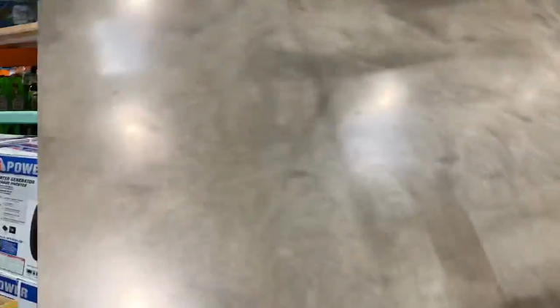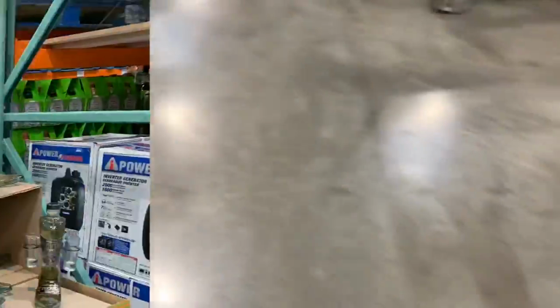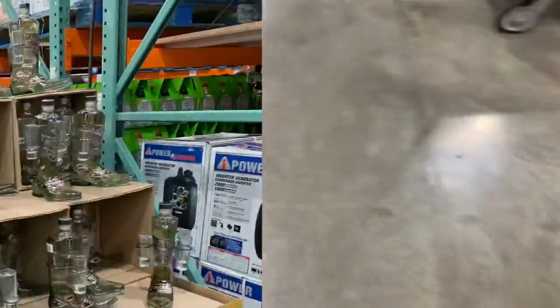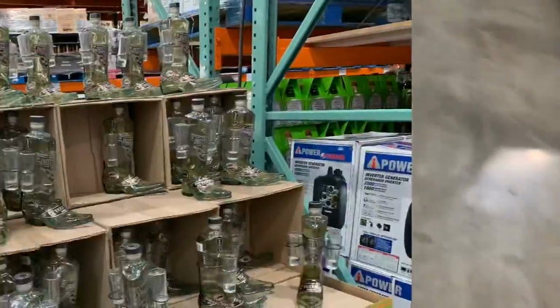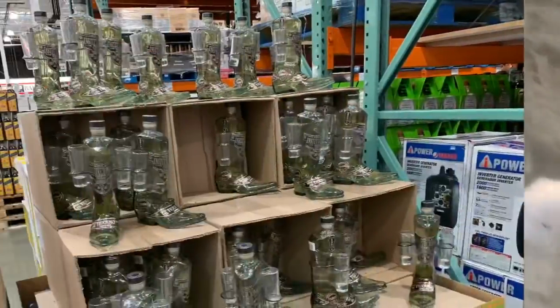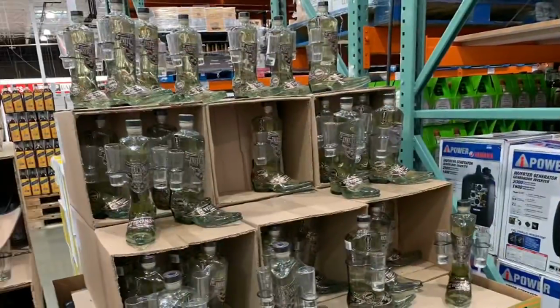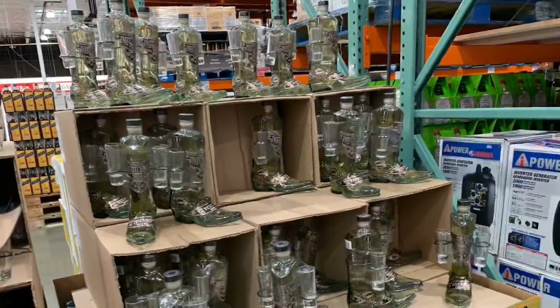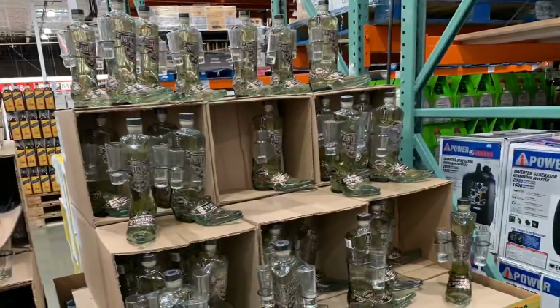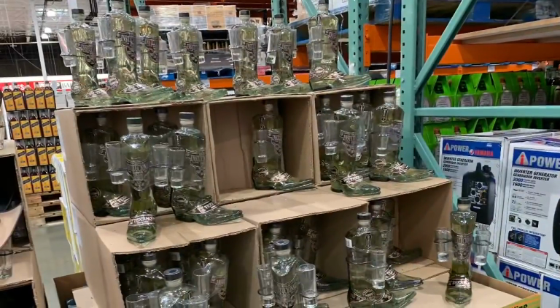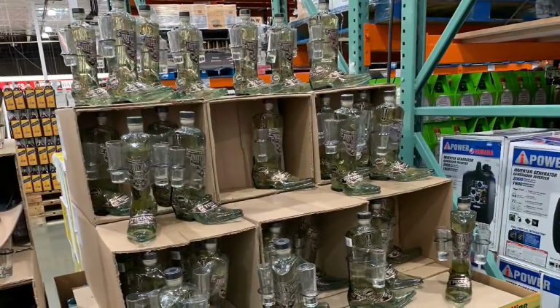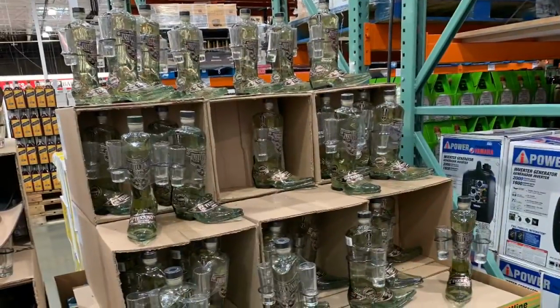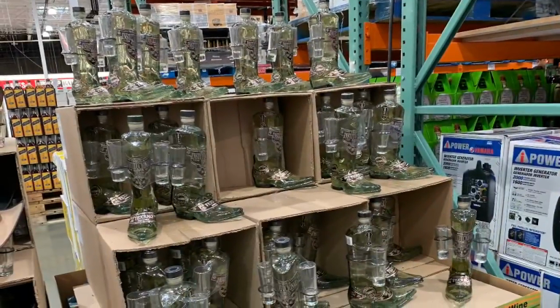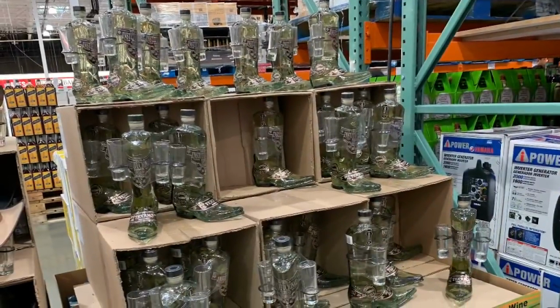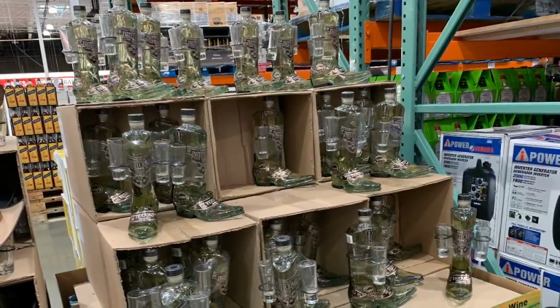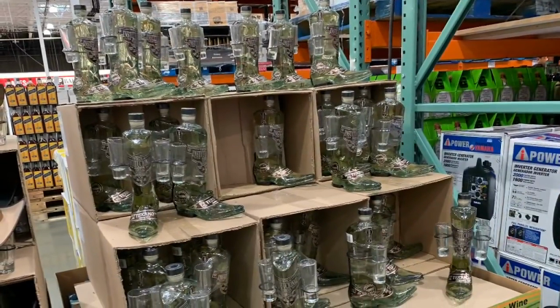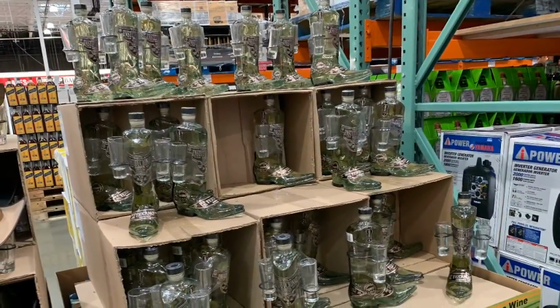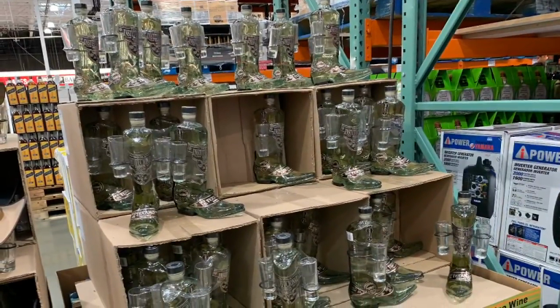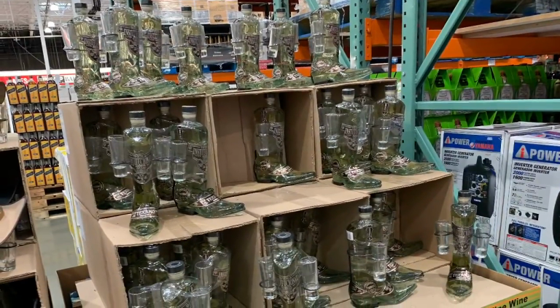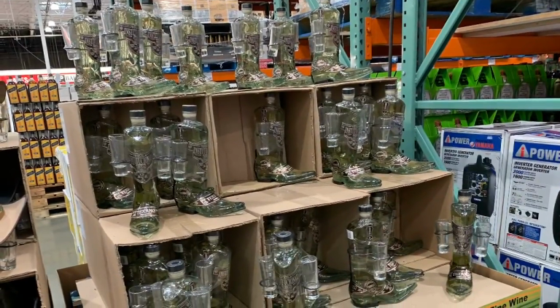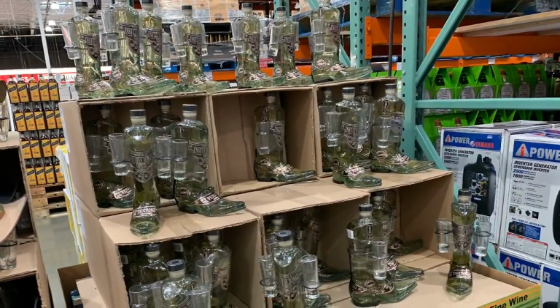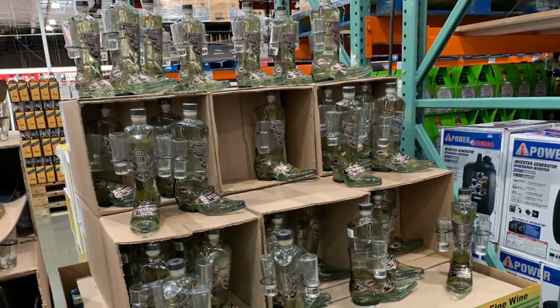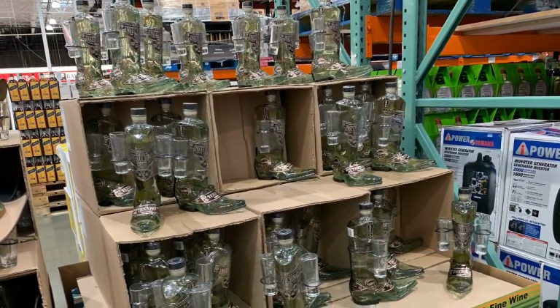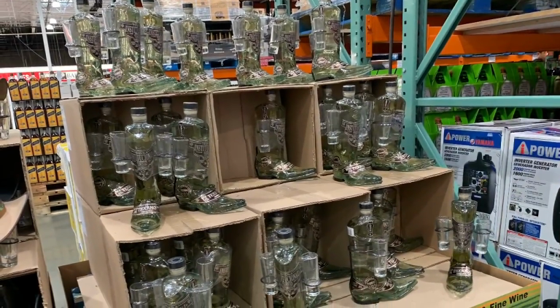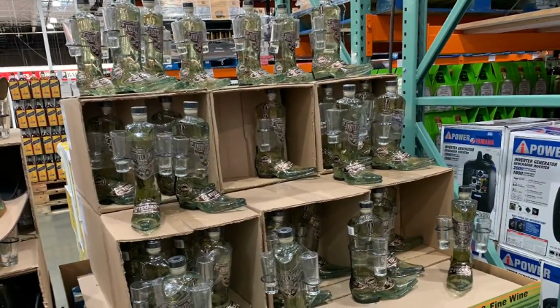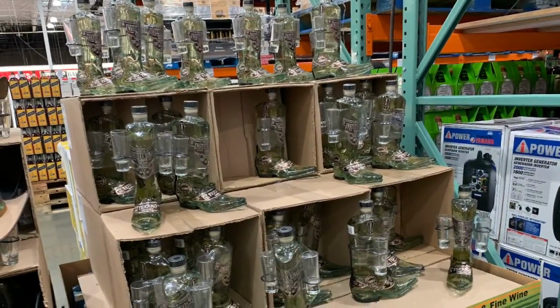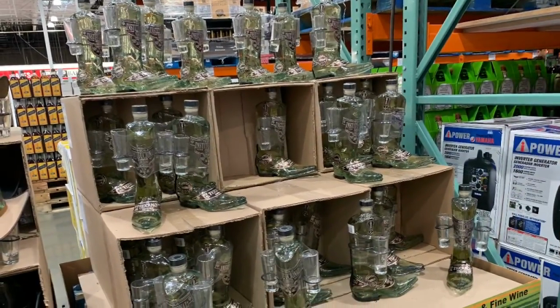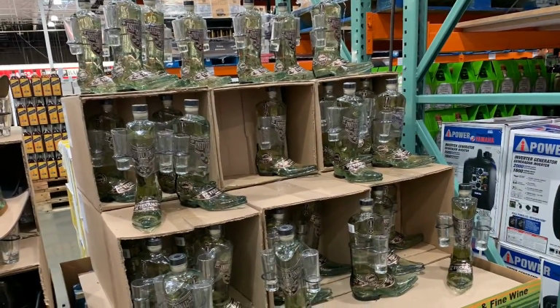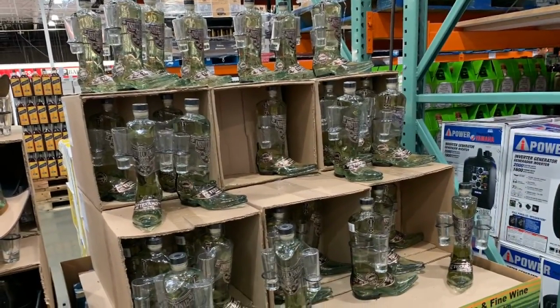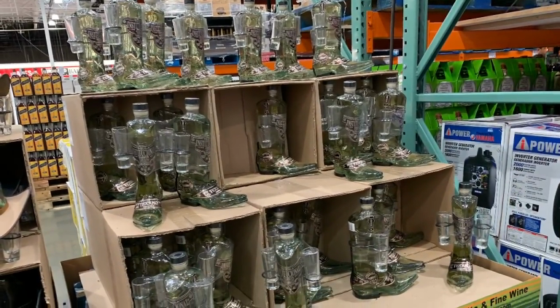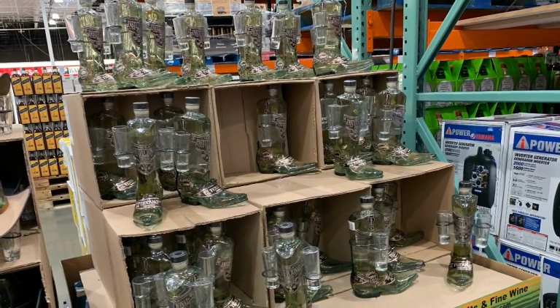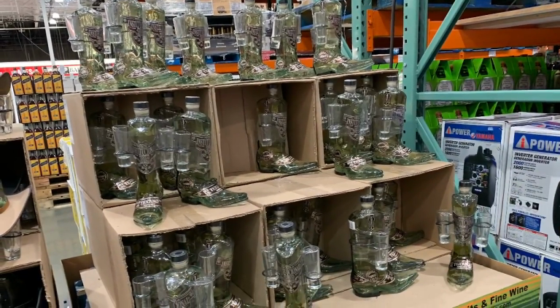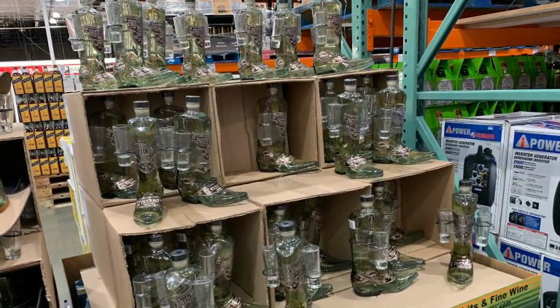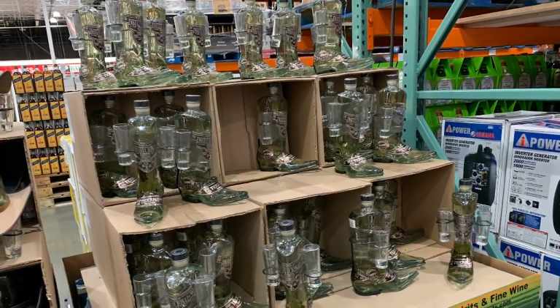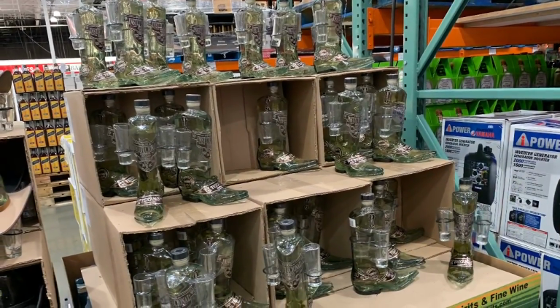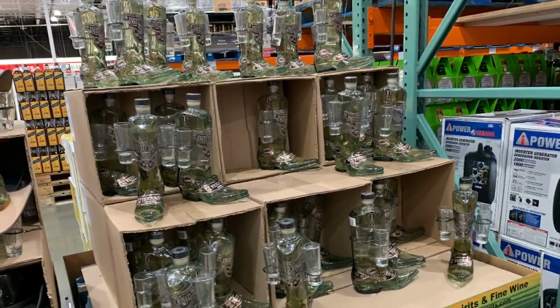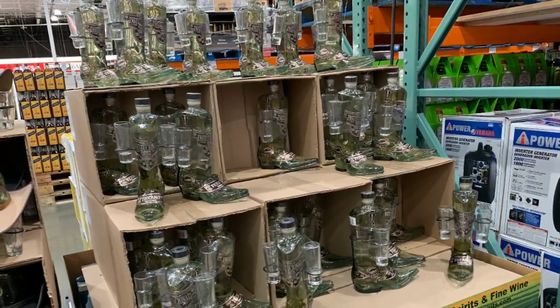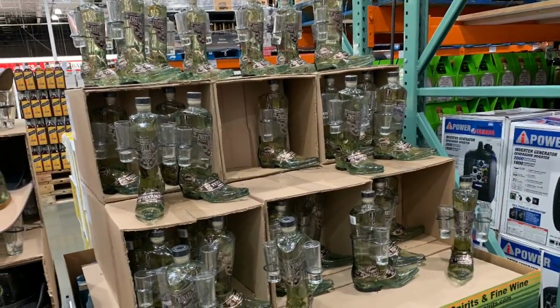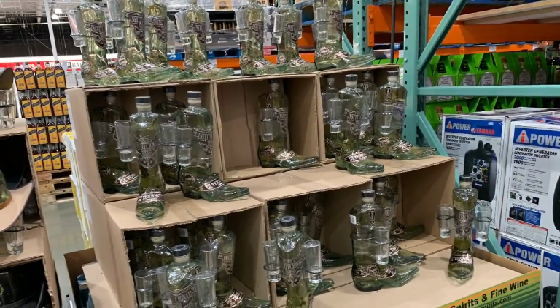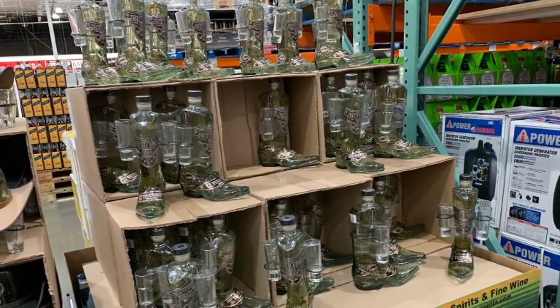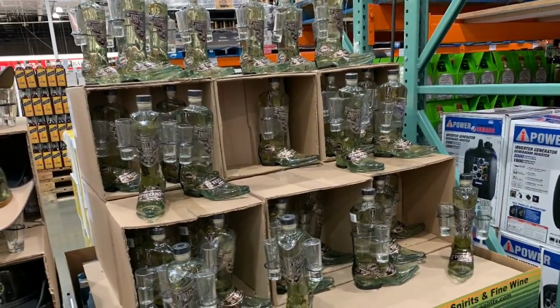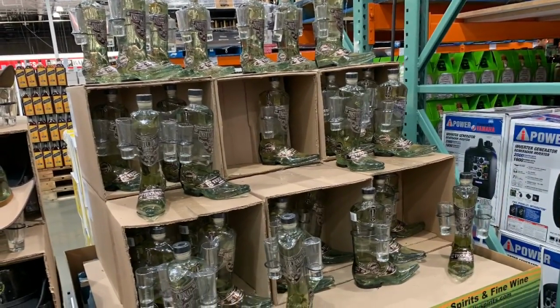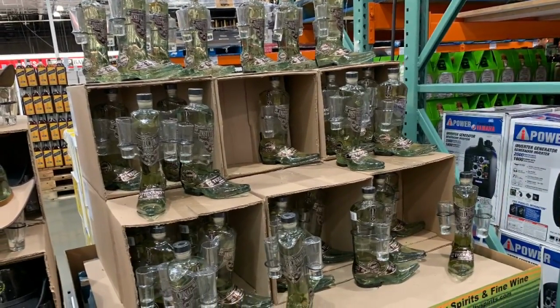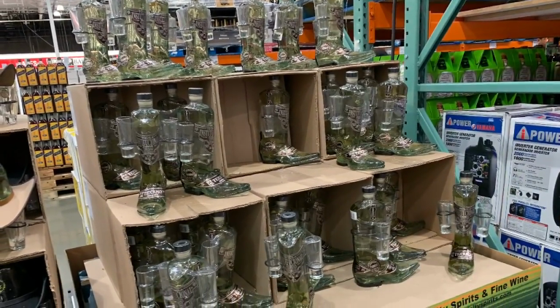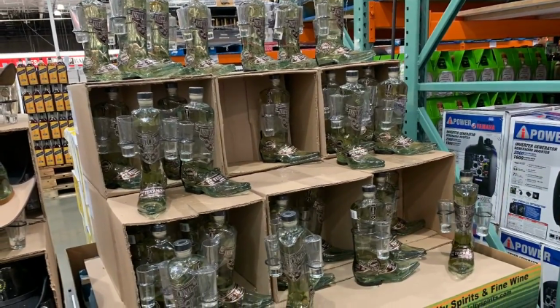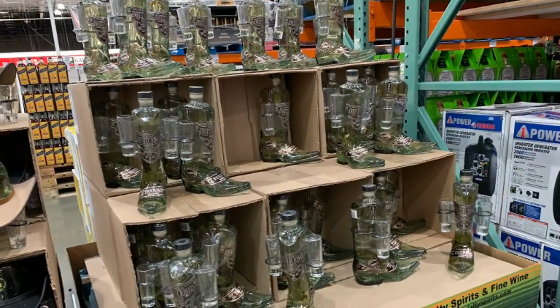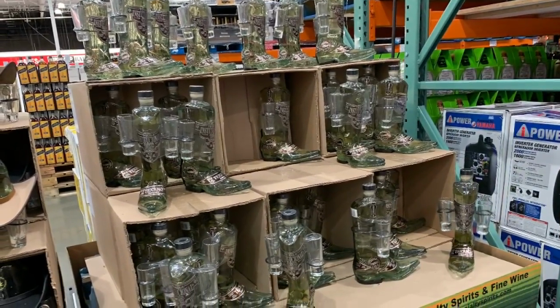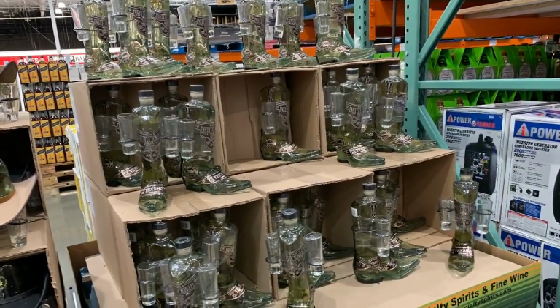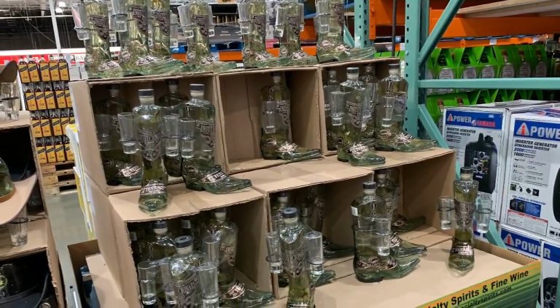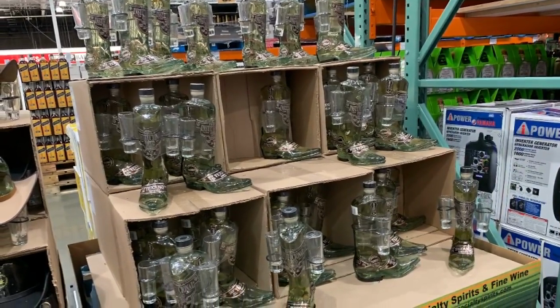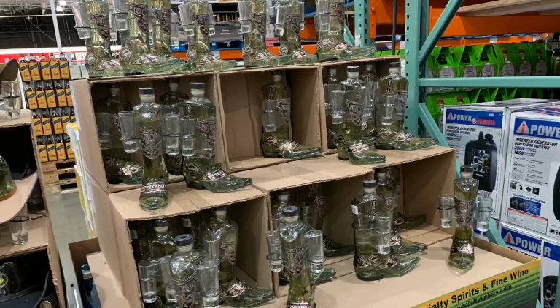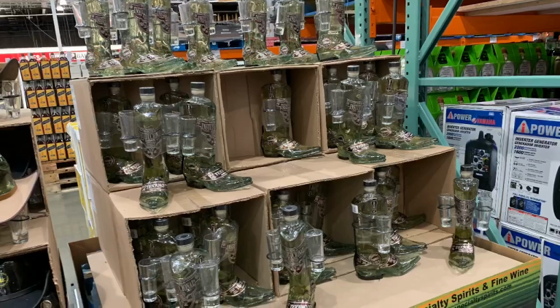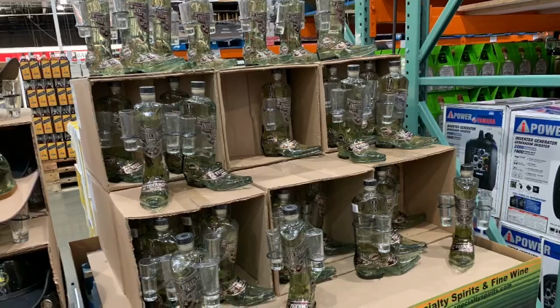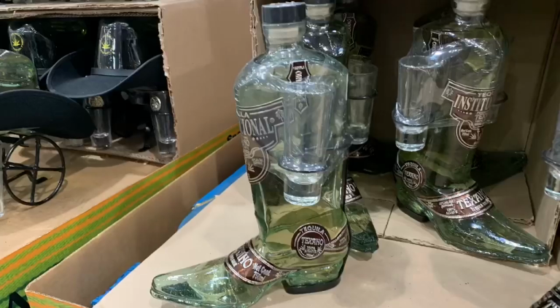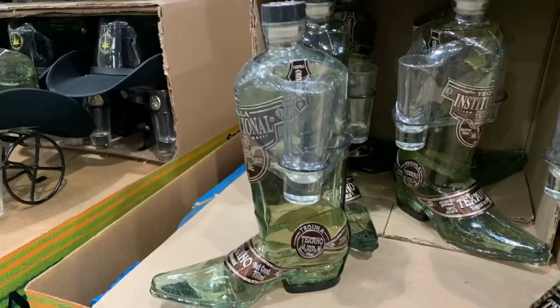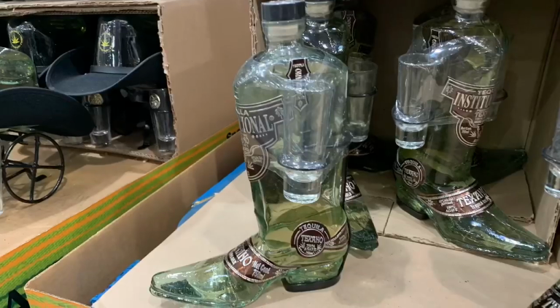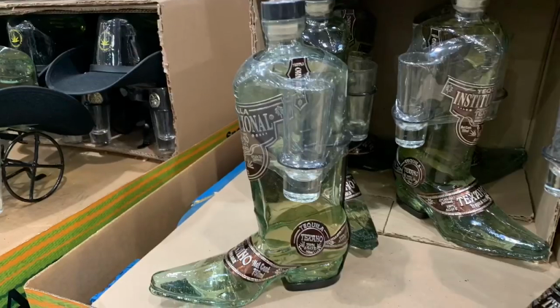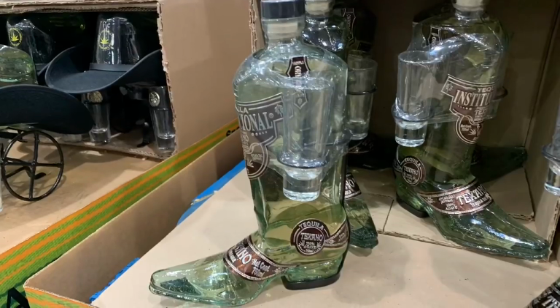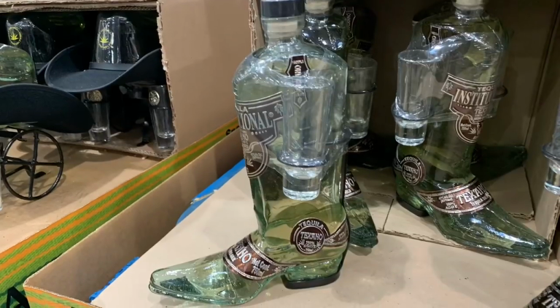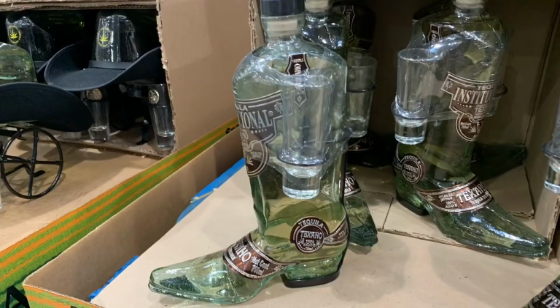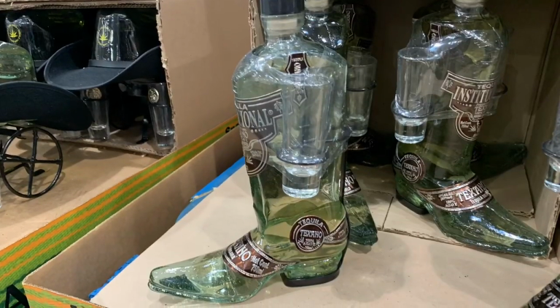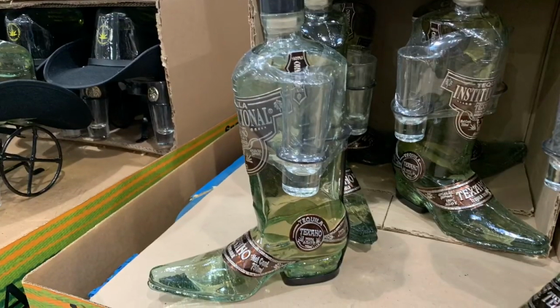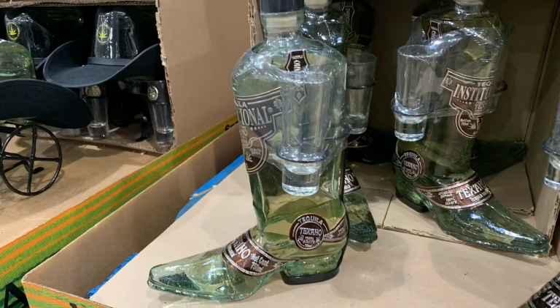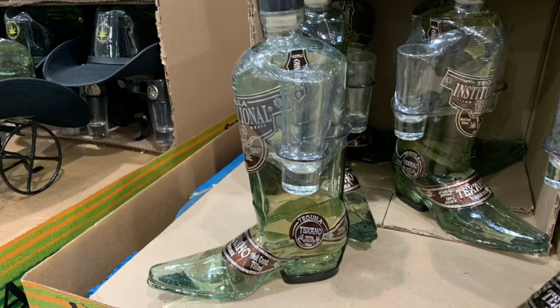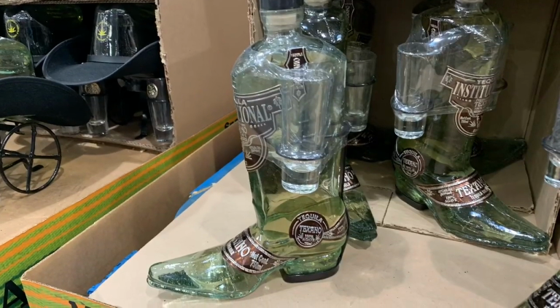You can see these are some fancy bottles of liquor.